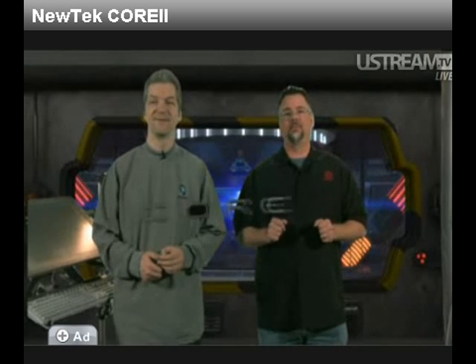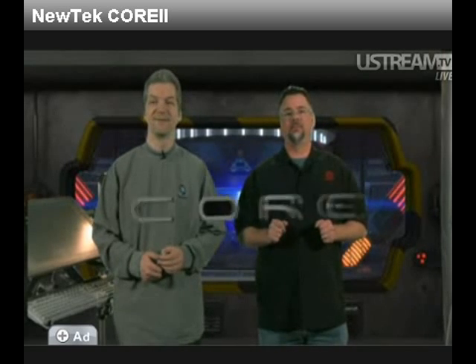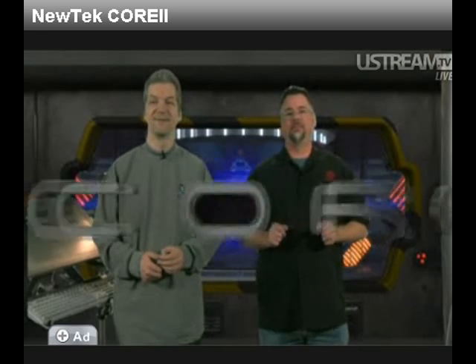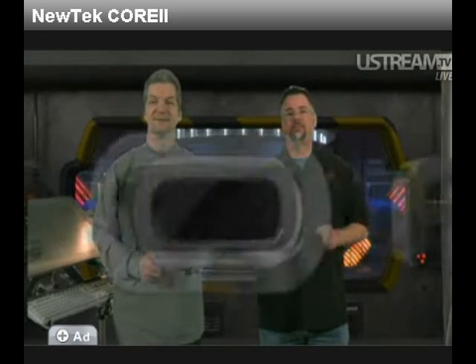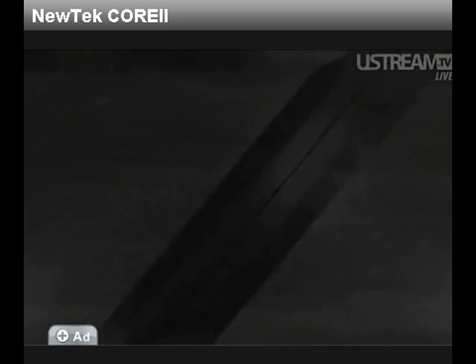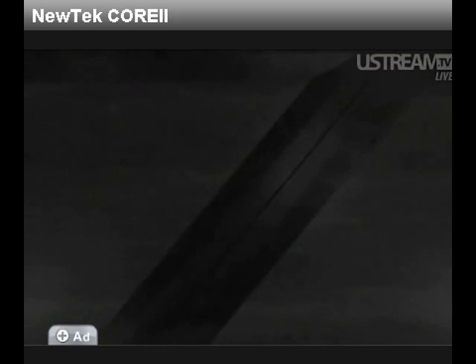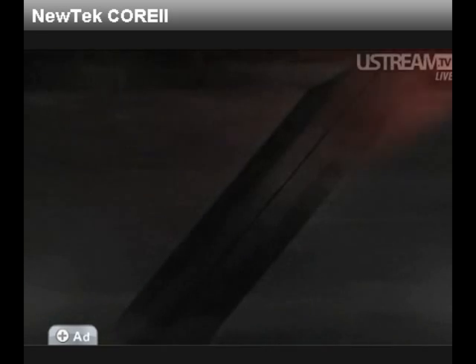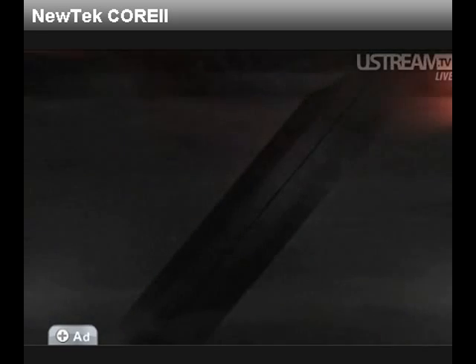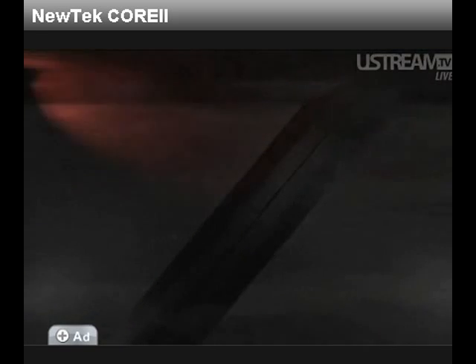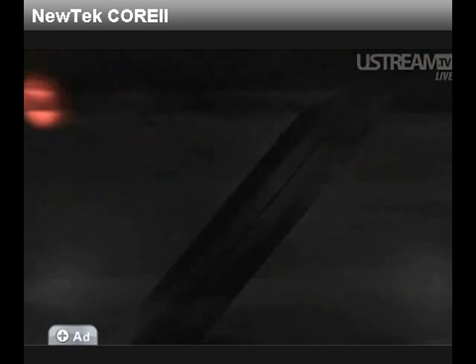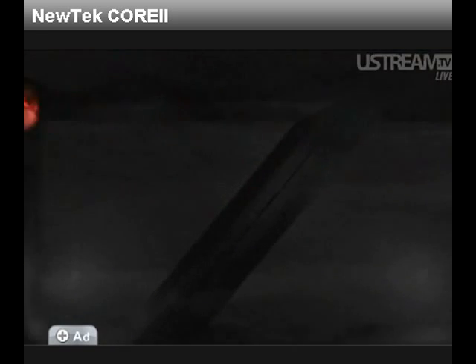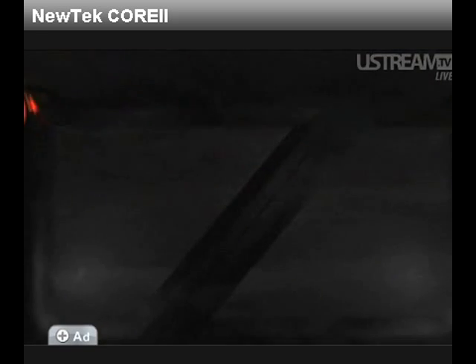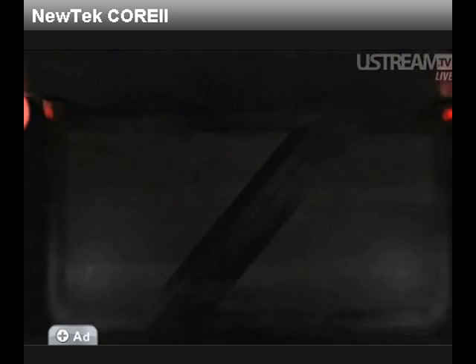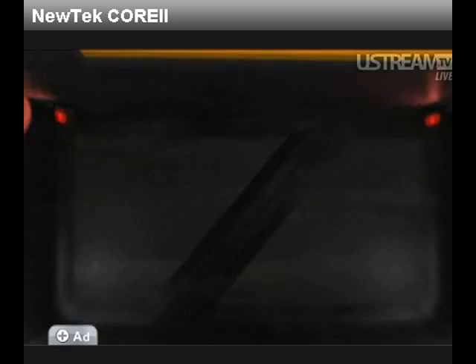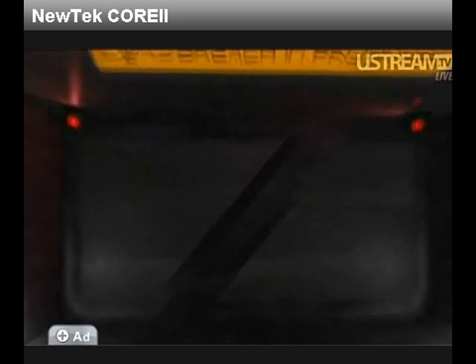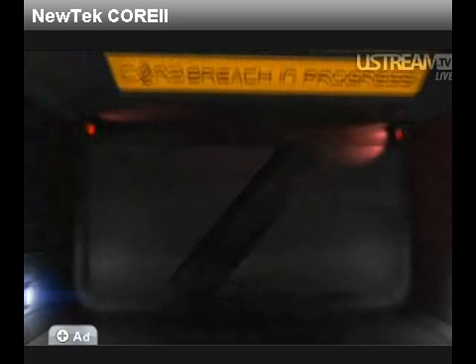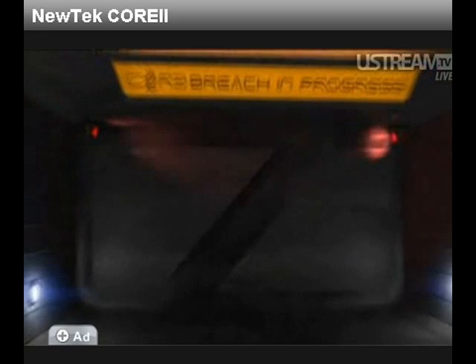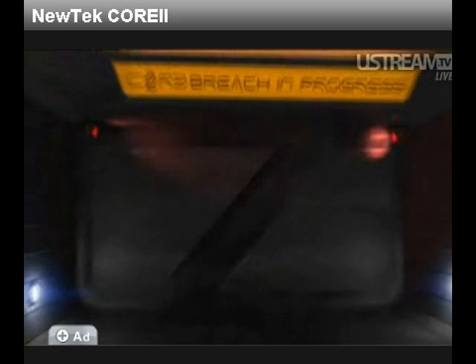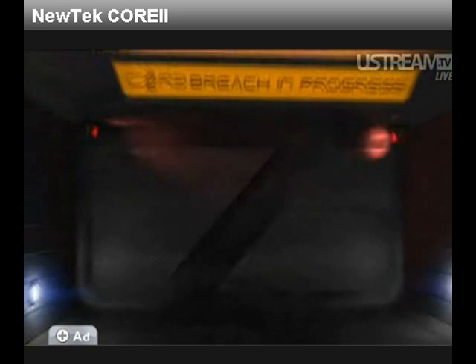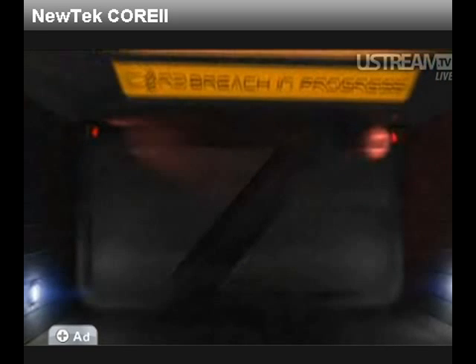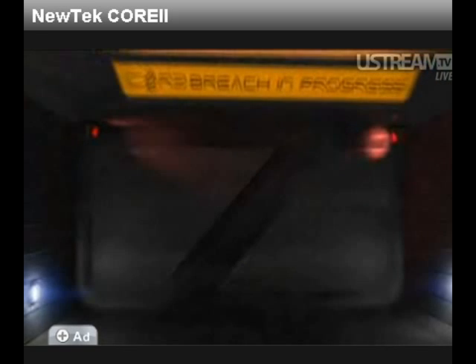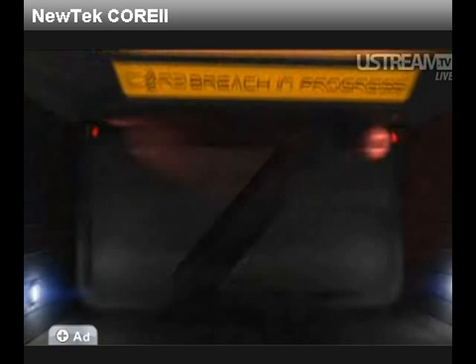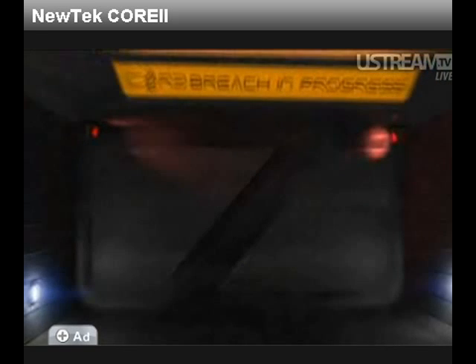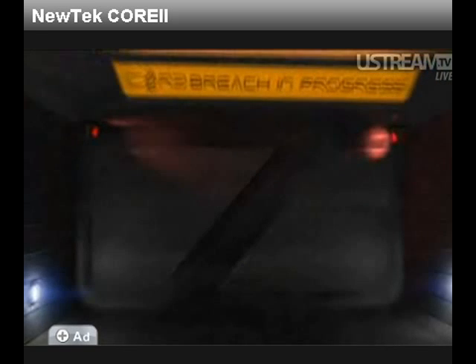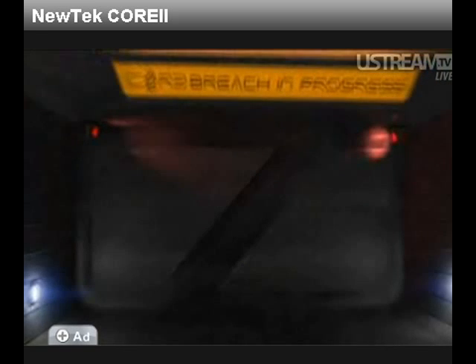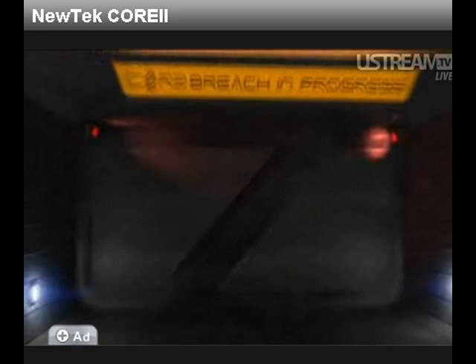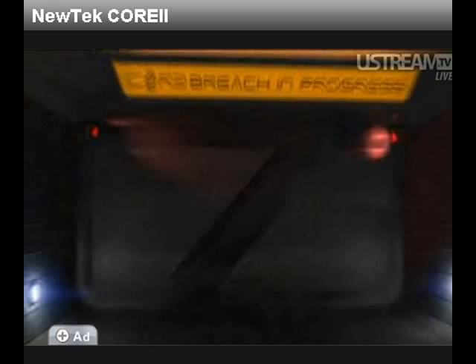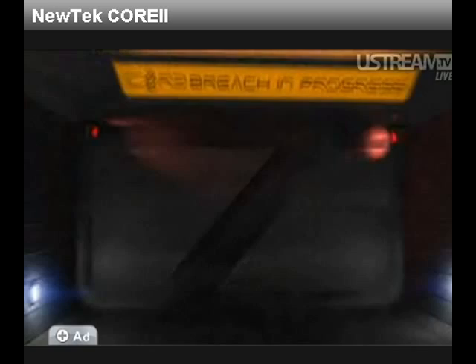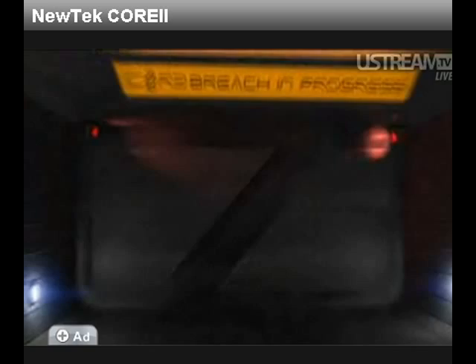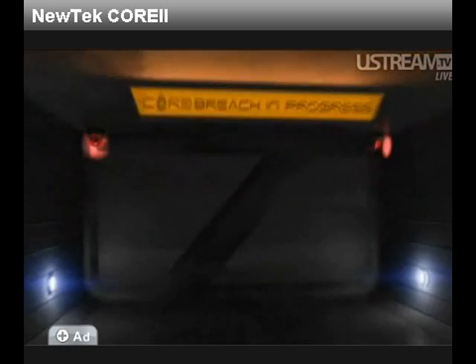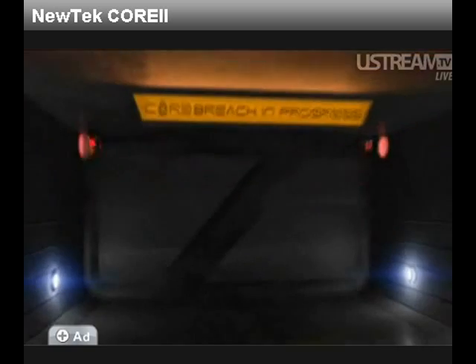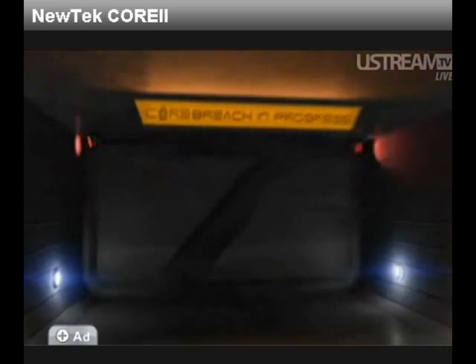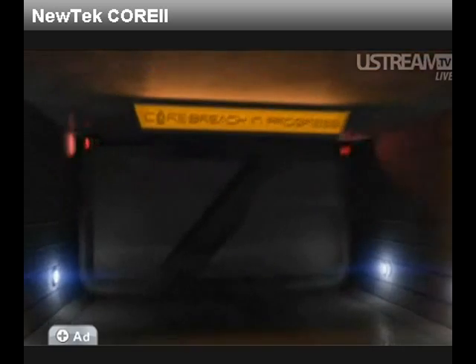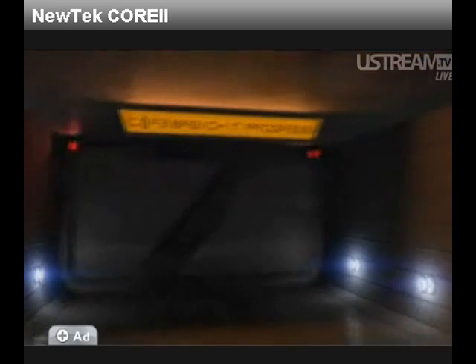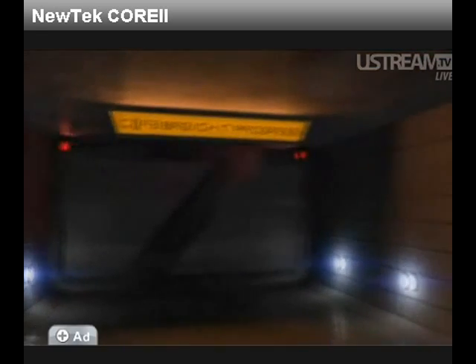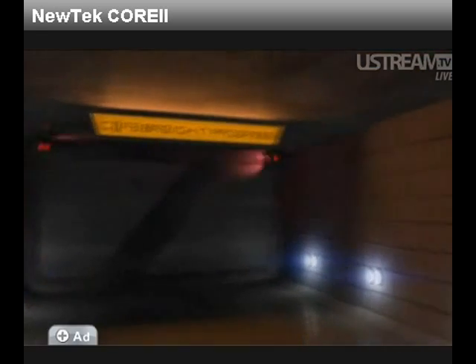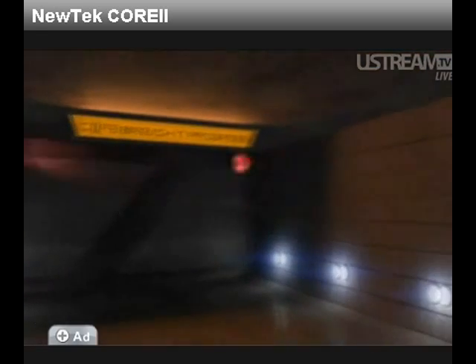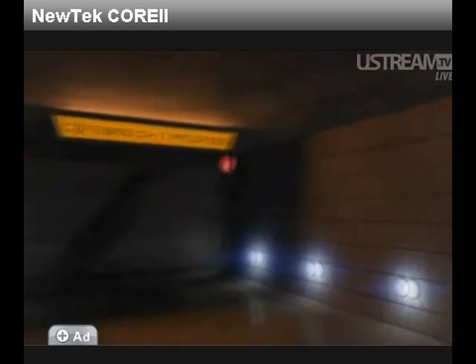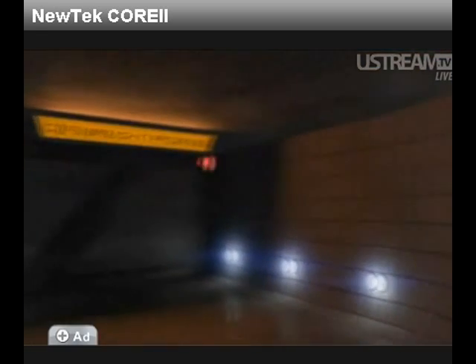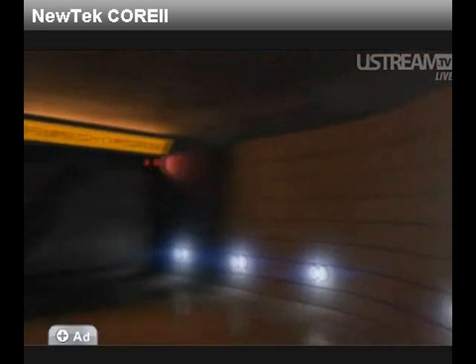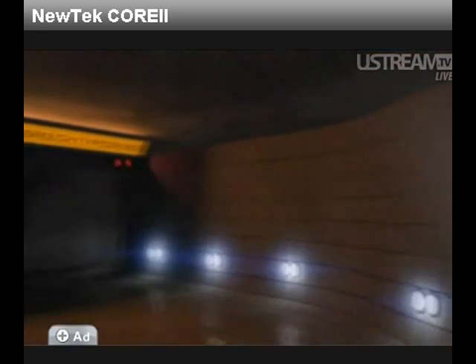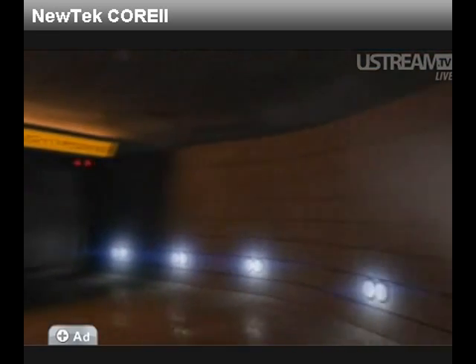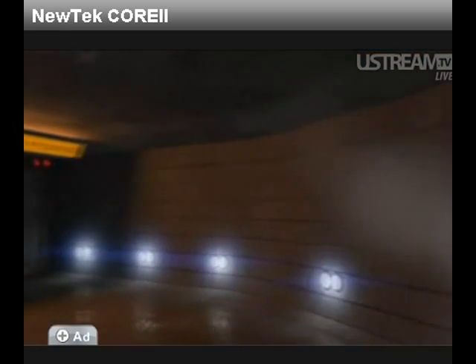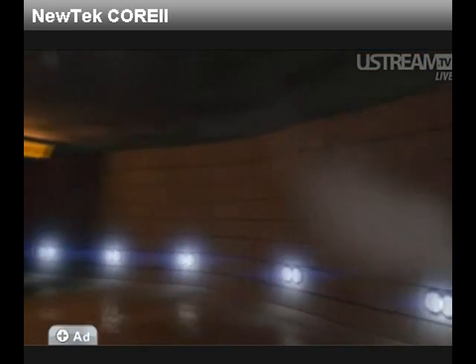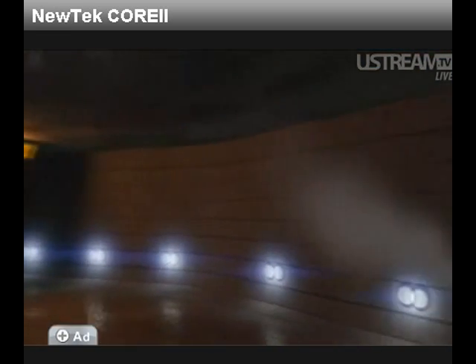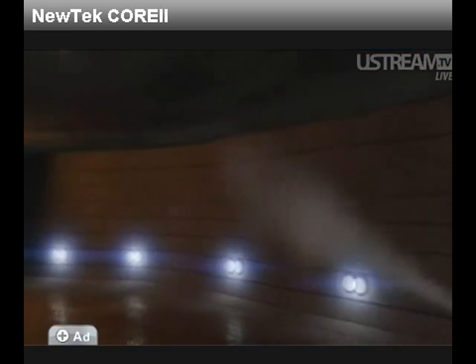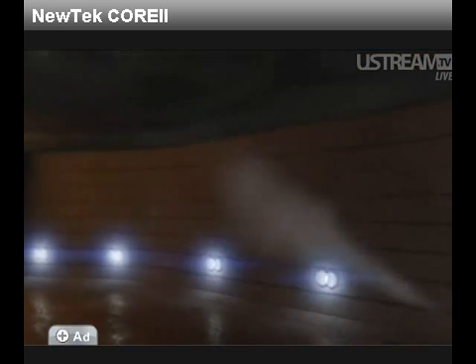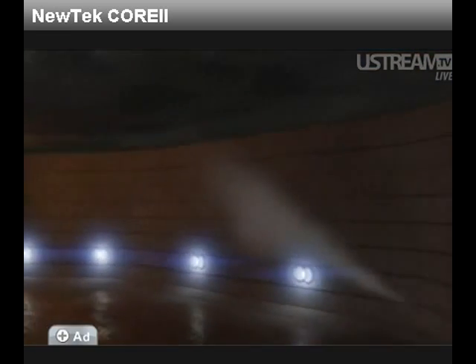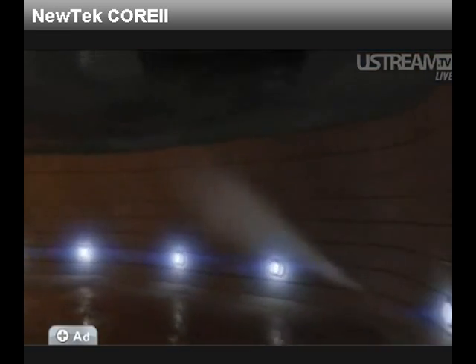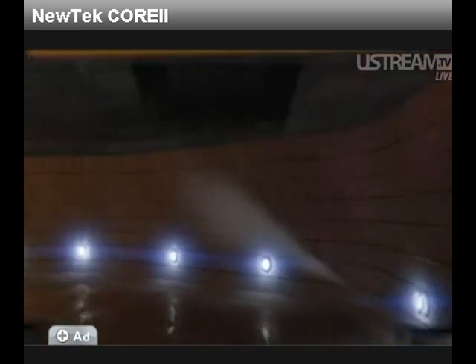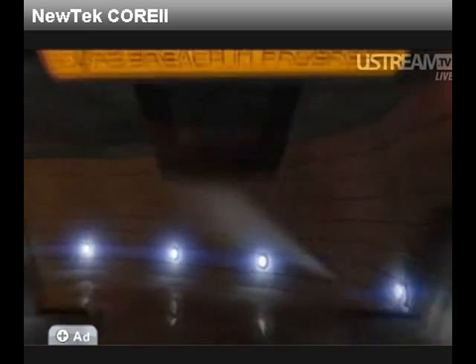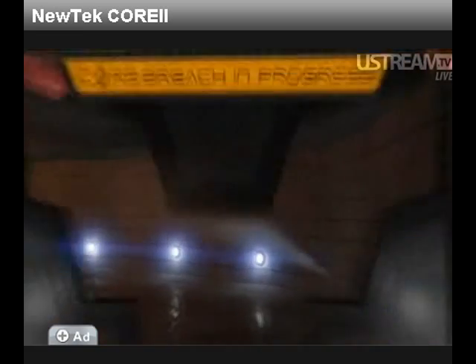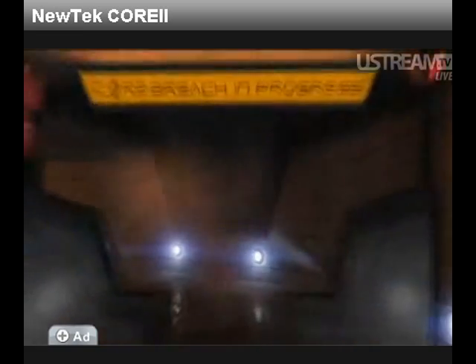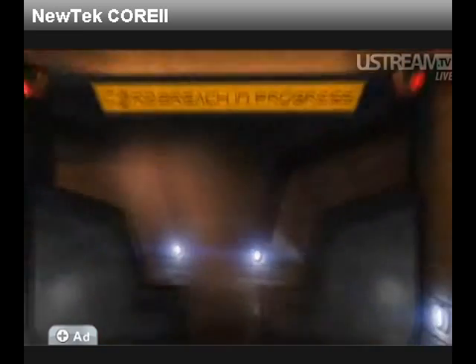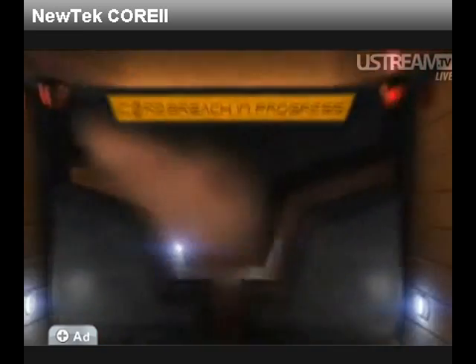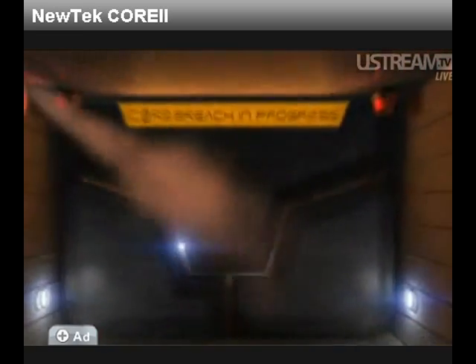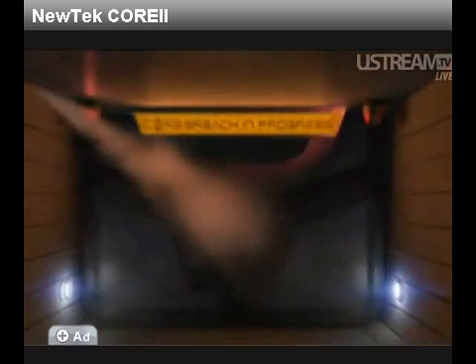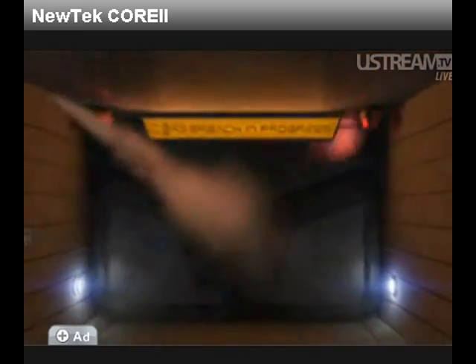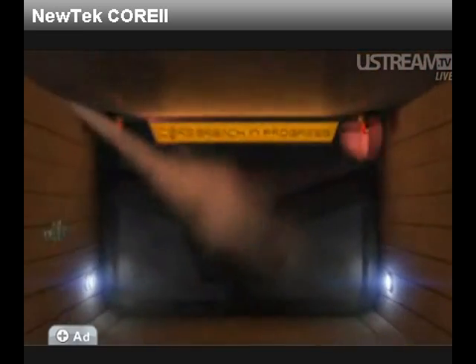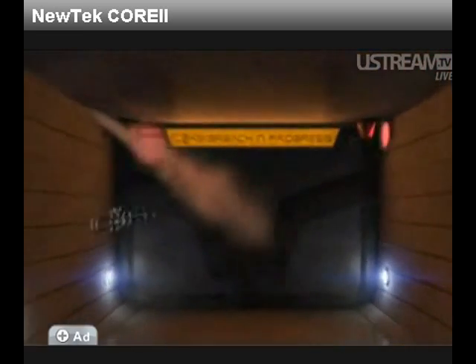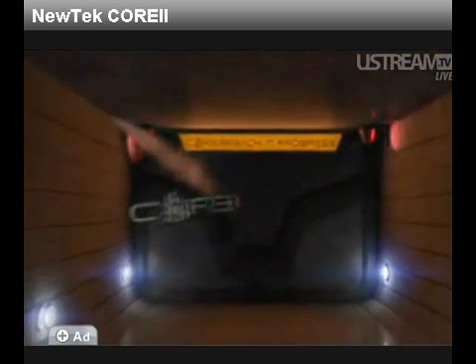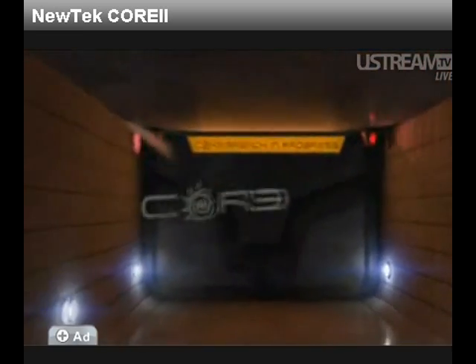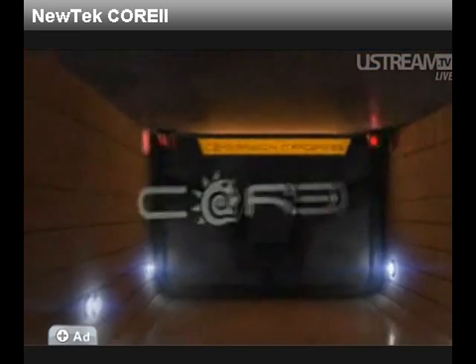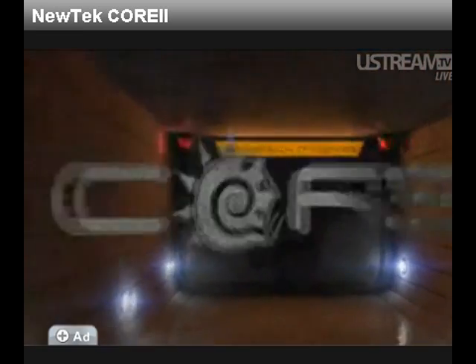Warning! Warning! LightWave Core is now online and operational! Thank you!